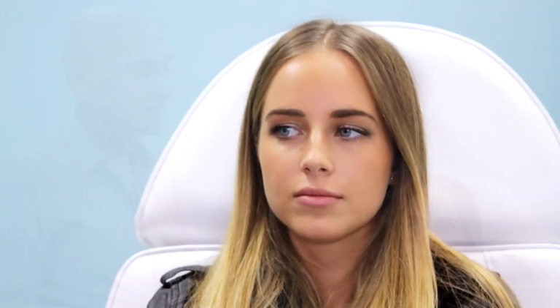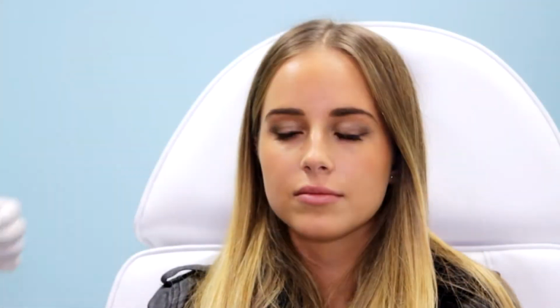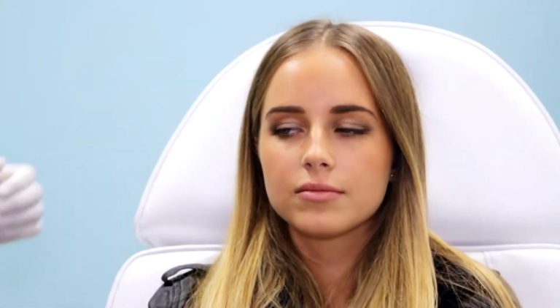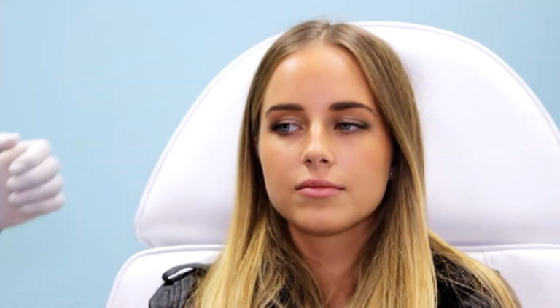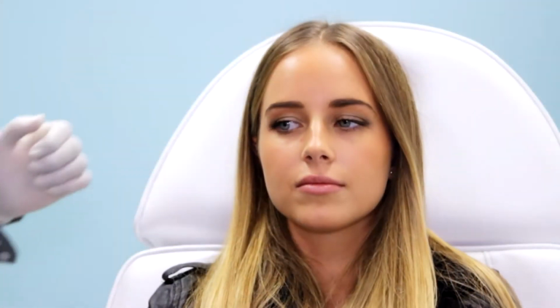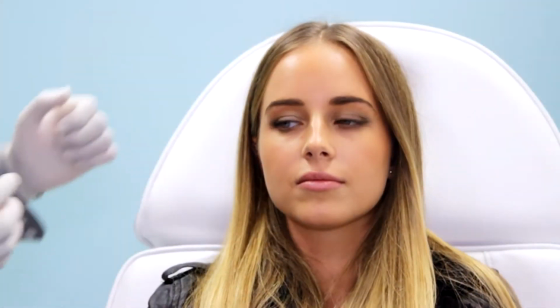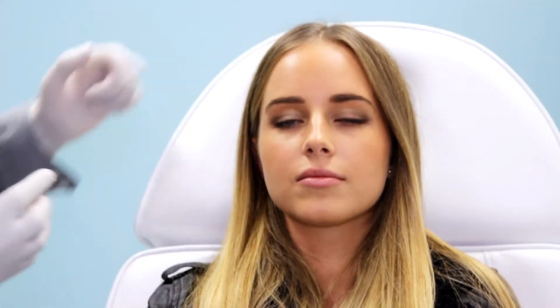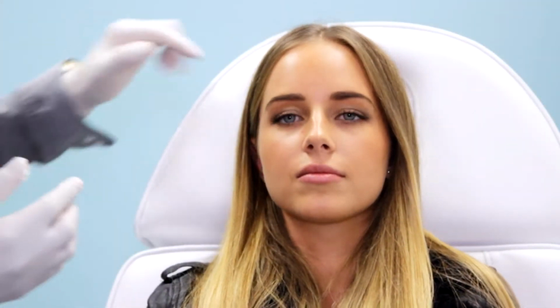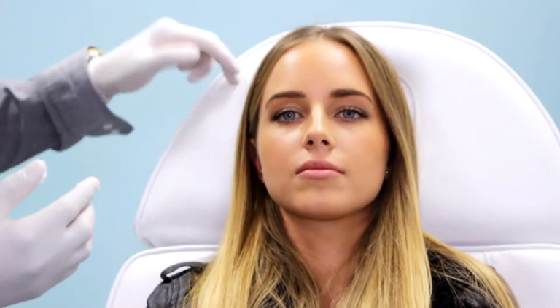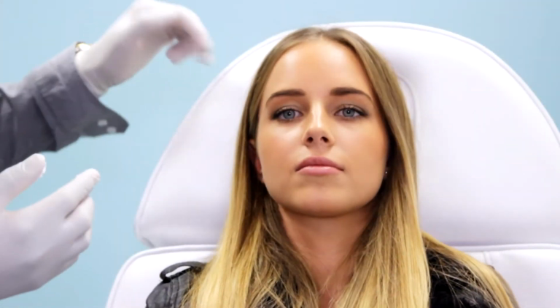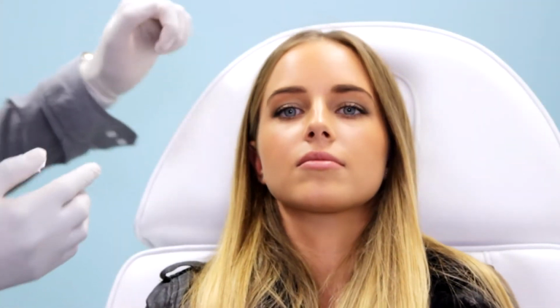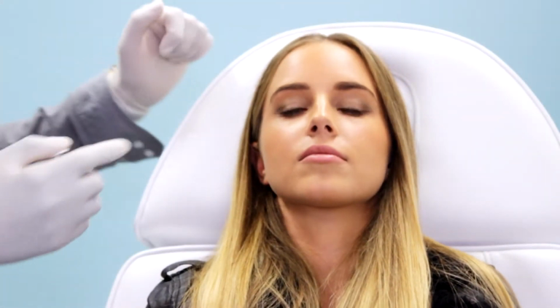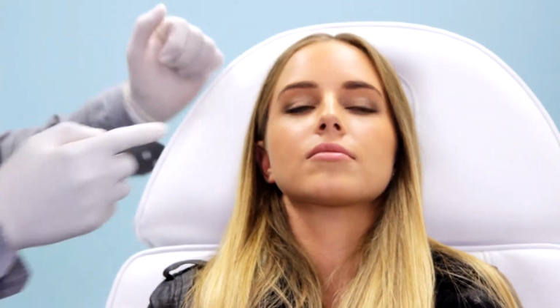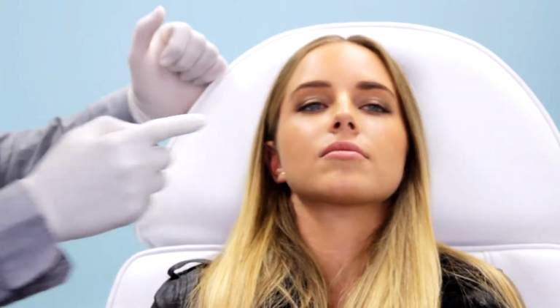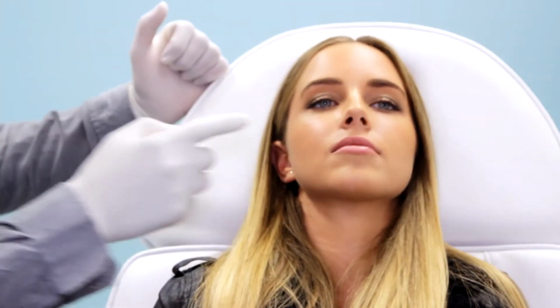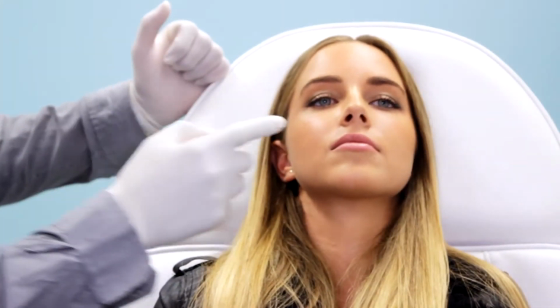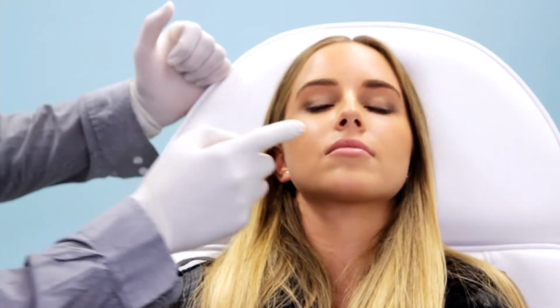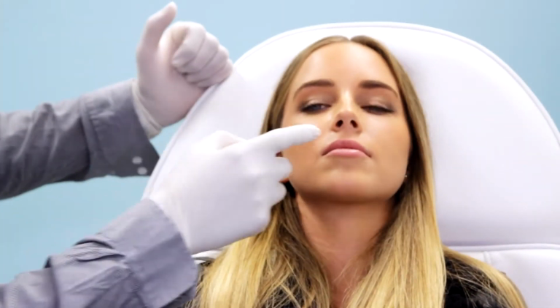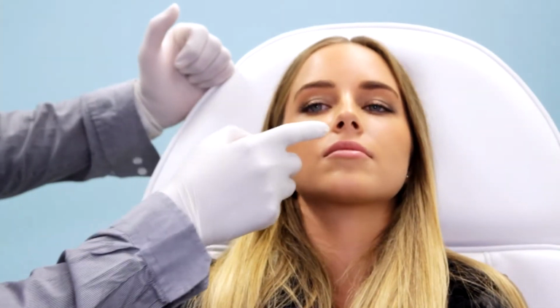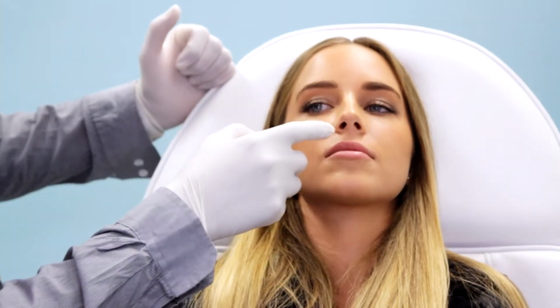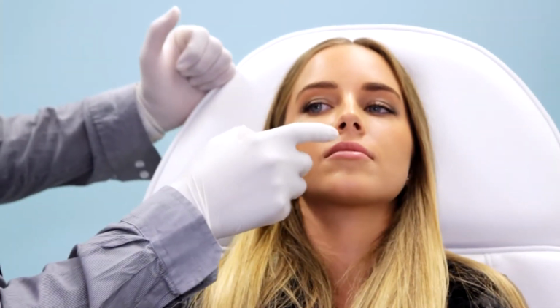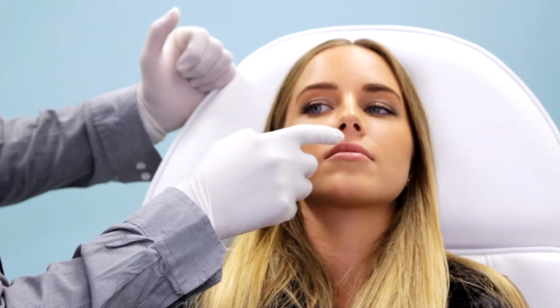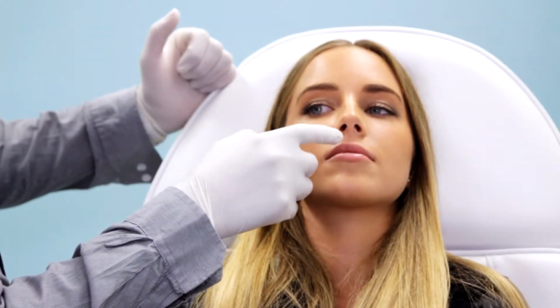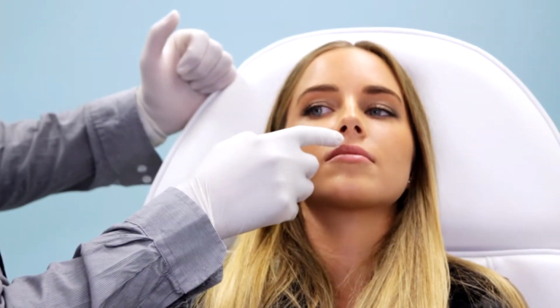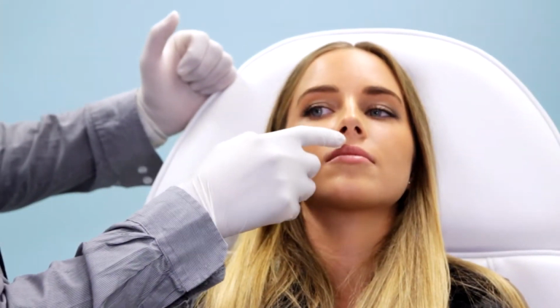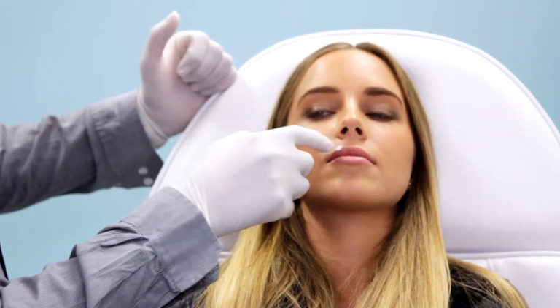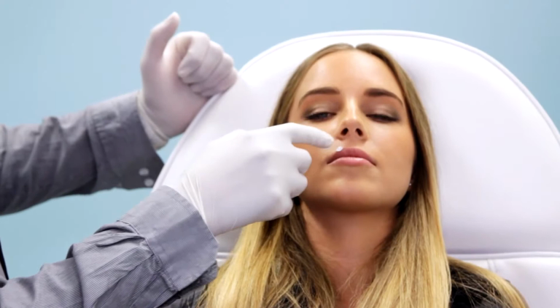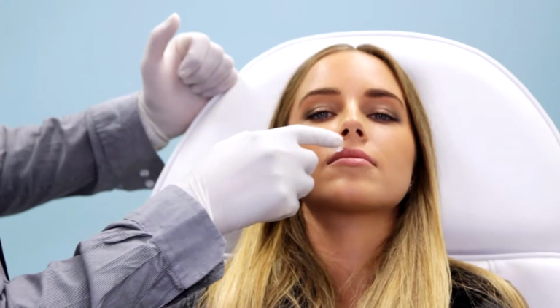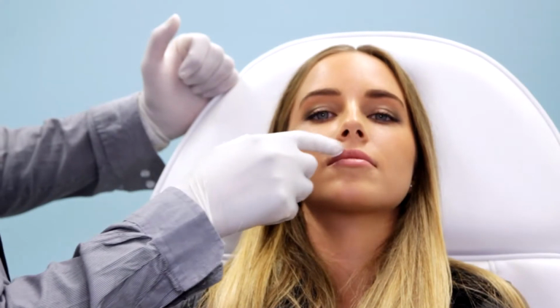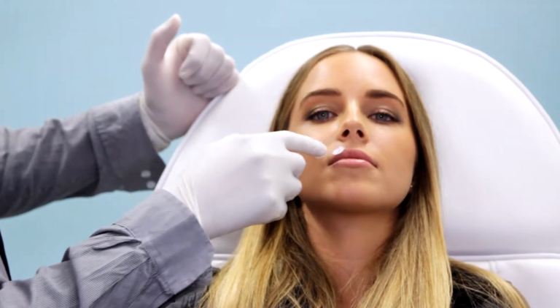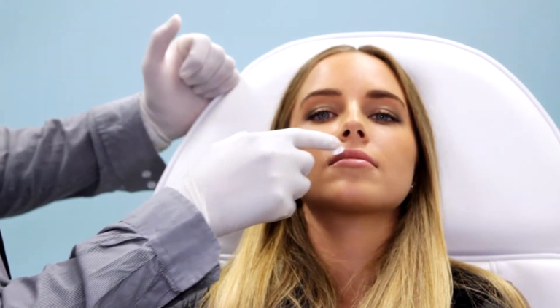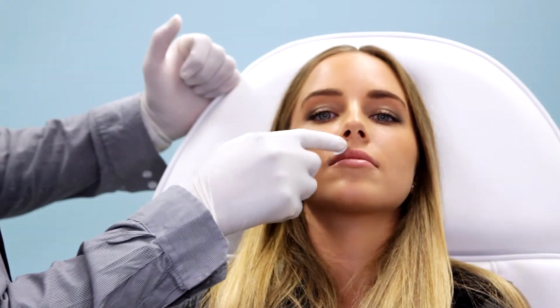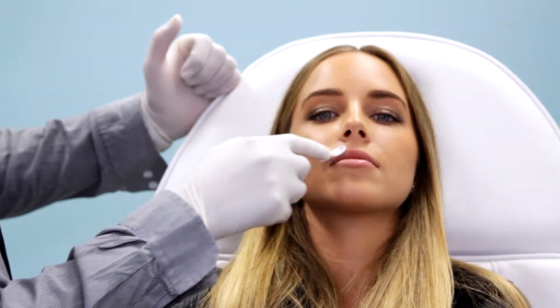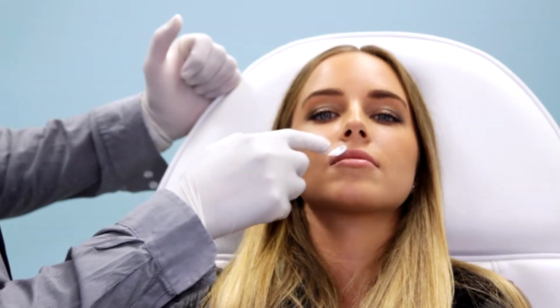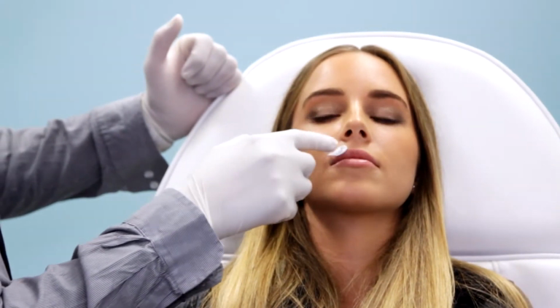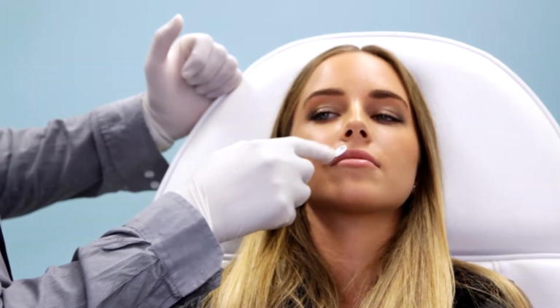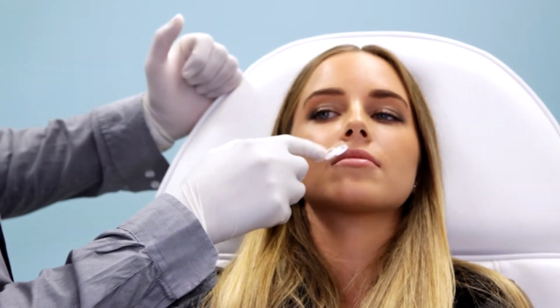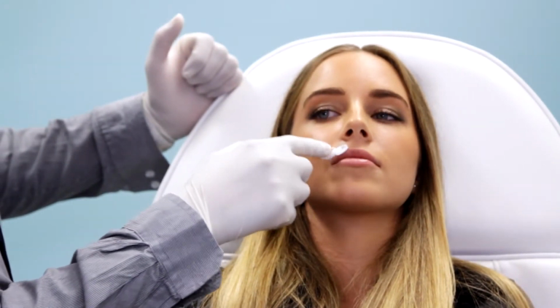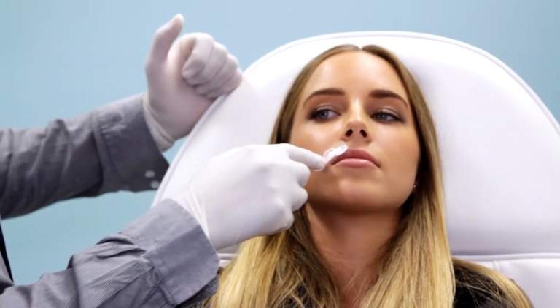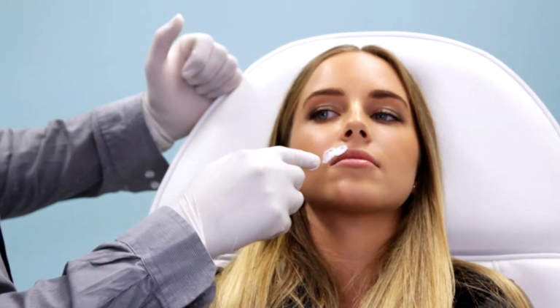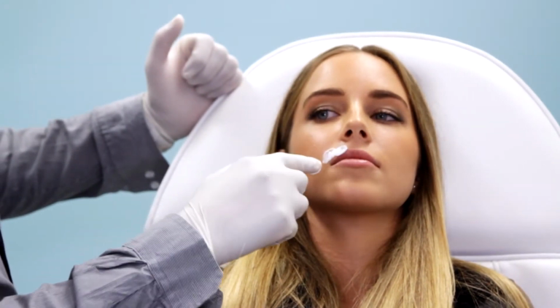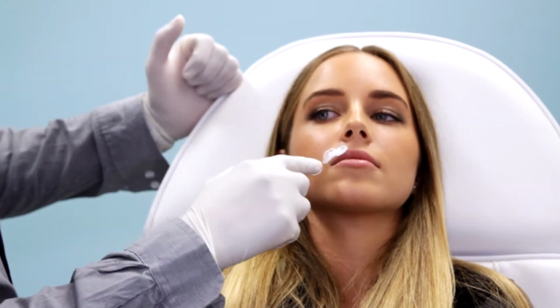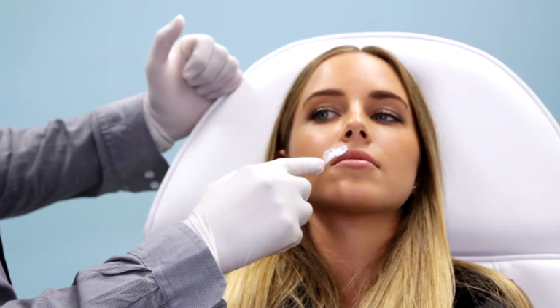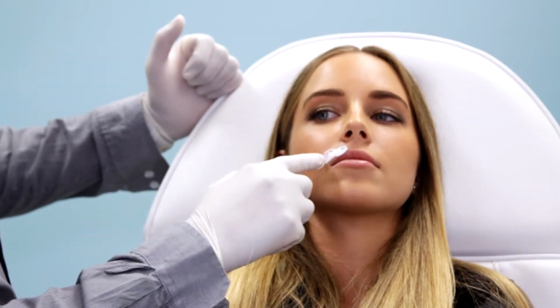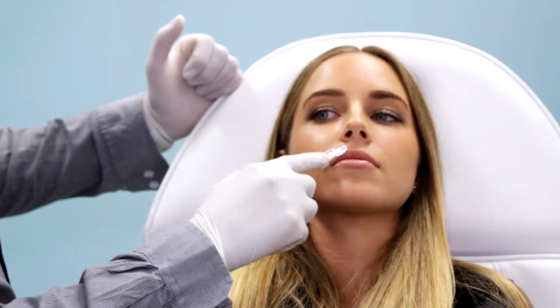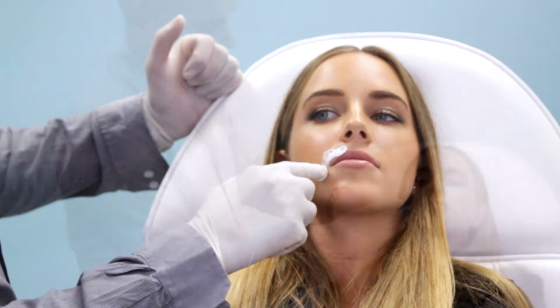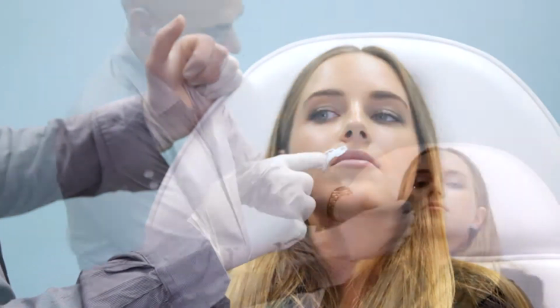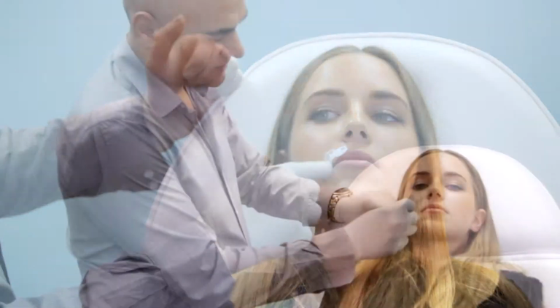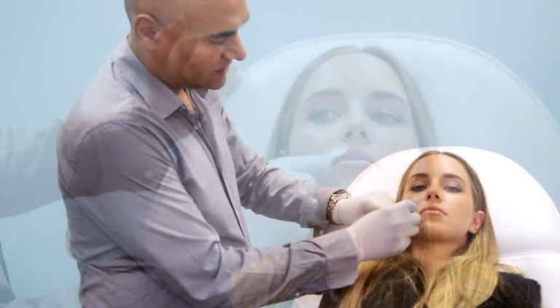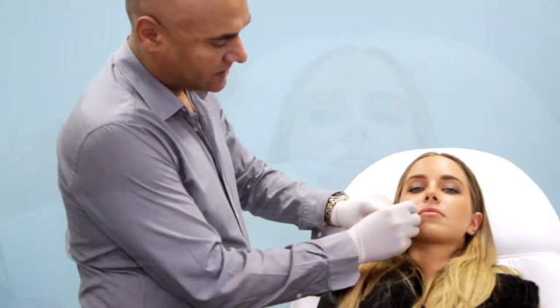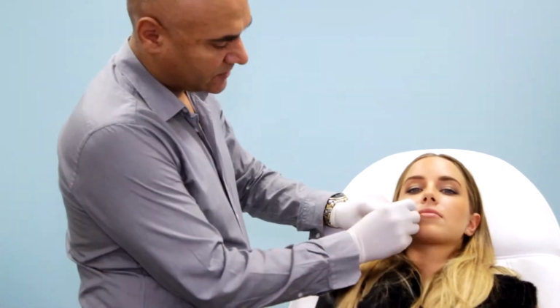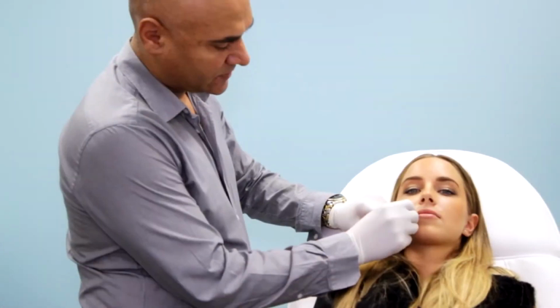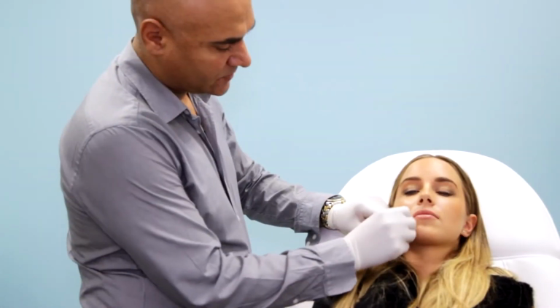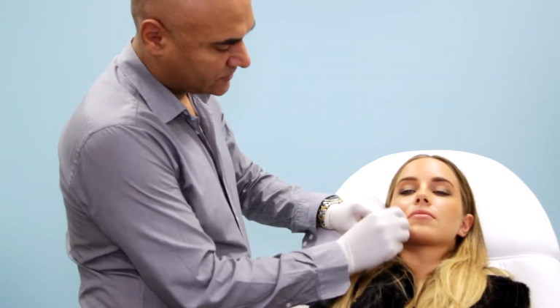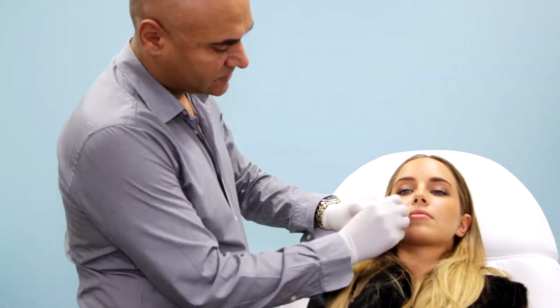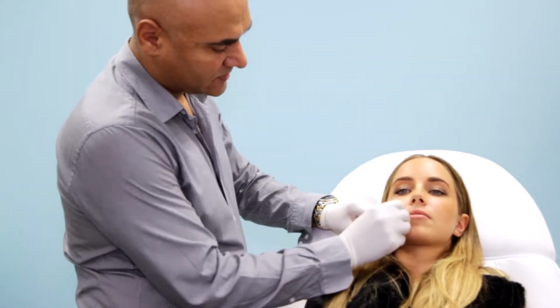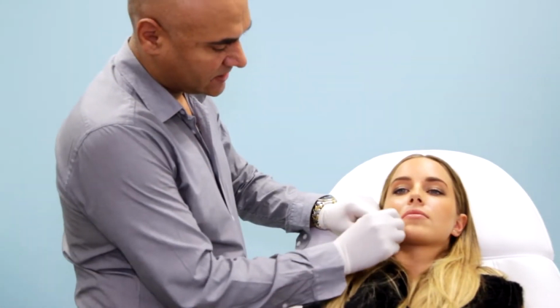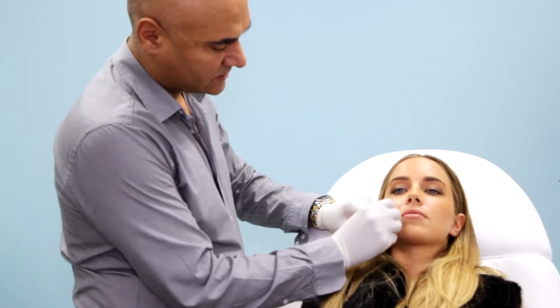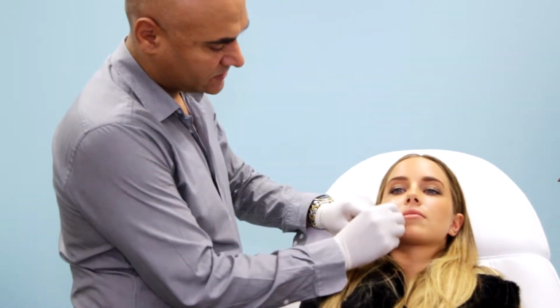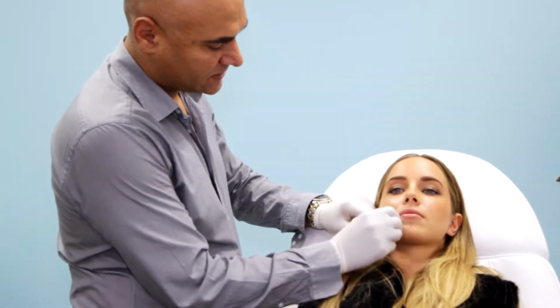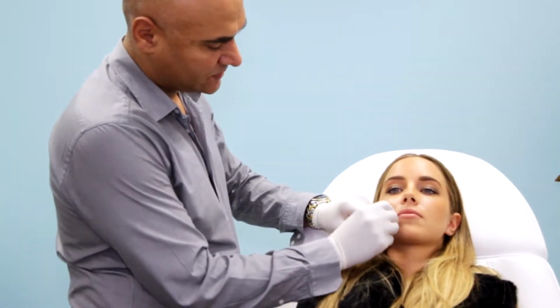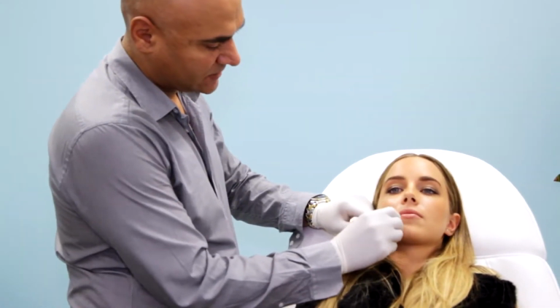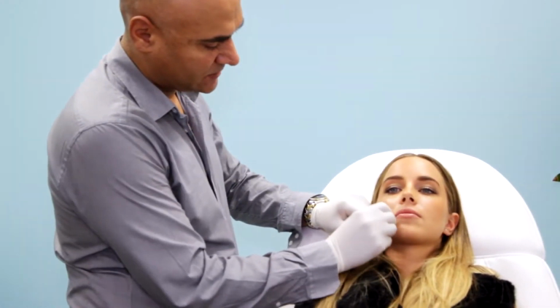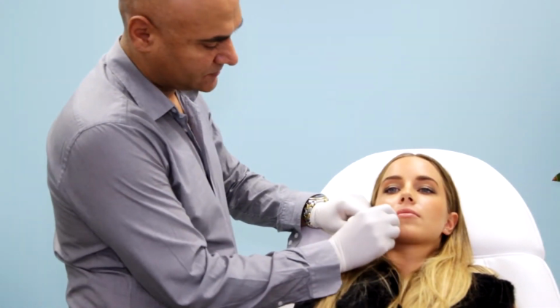We'll firstly put on a little bit of topical anaesthetic to make it a little bit more comfortable. Then we'll clean the area with some antiseptic.